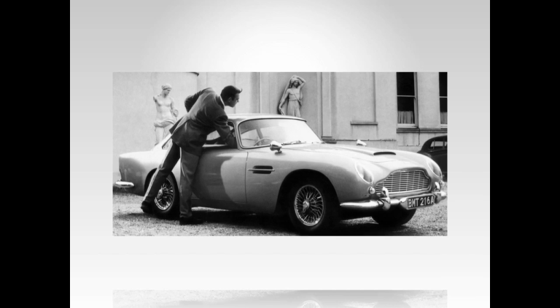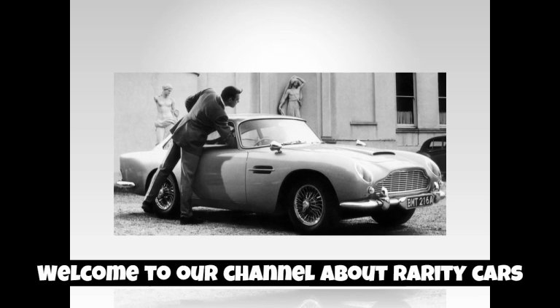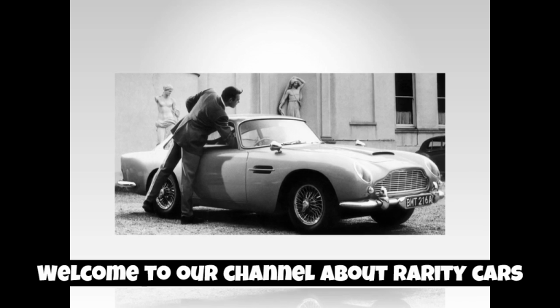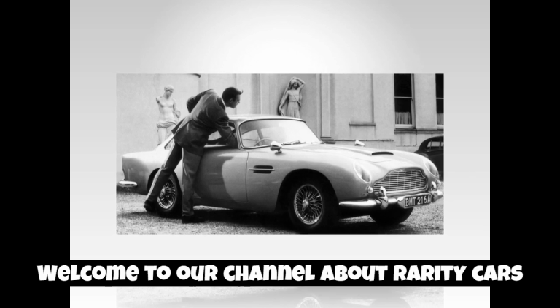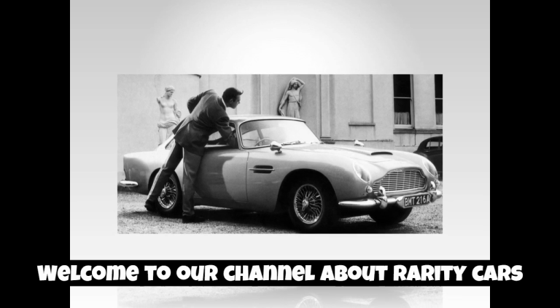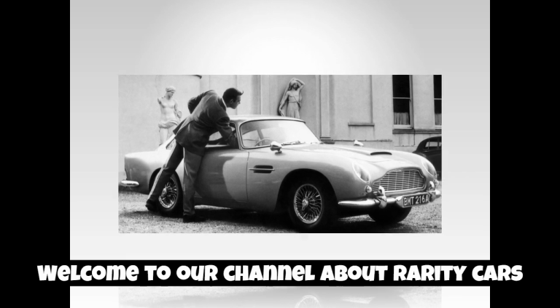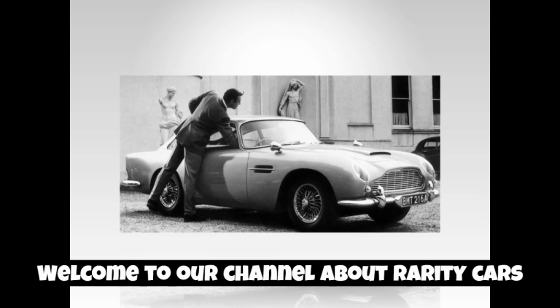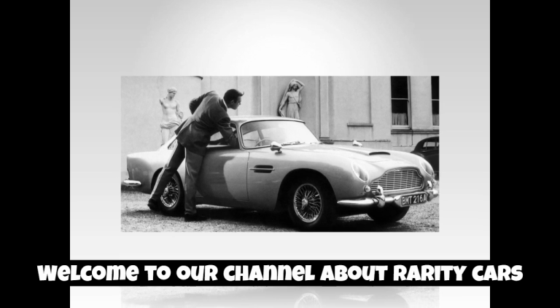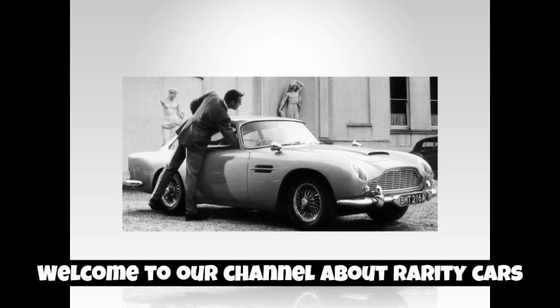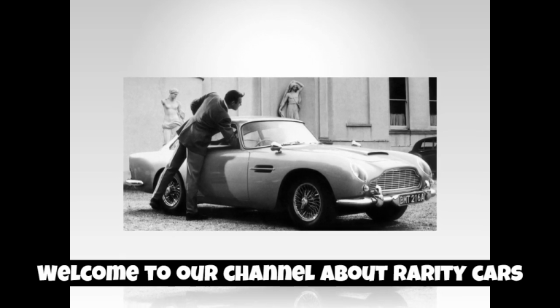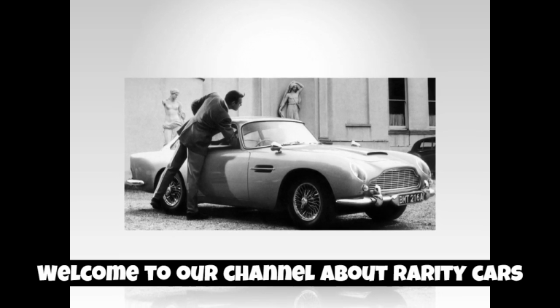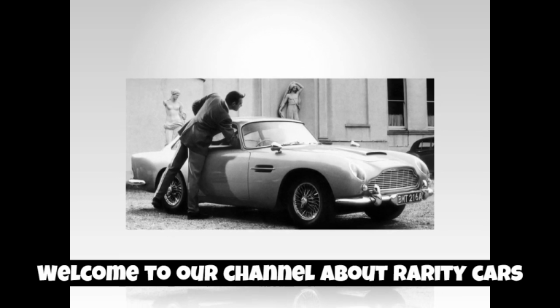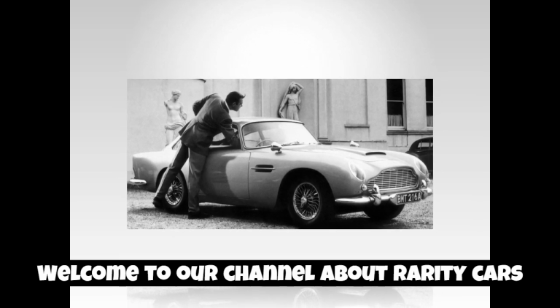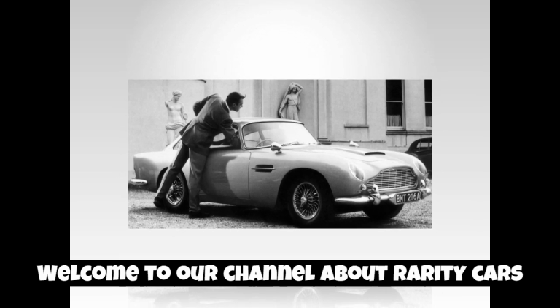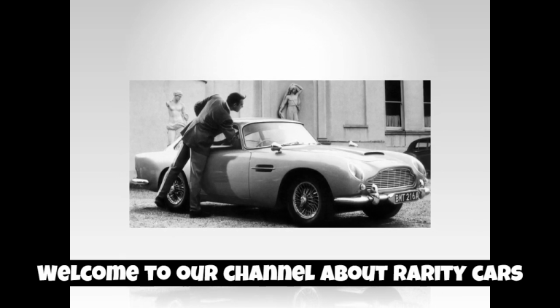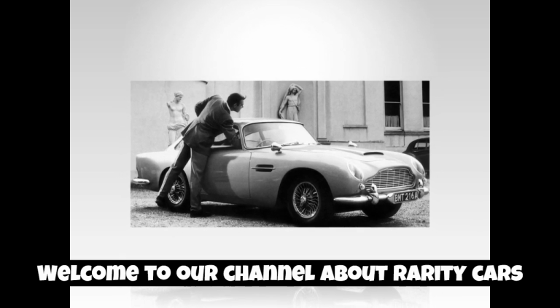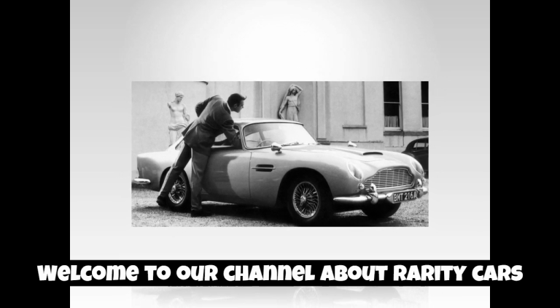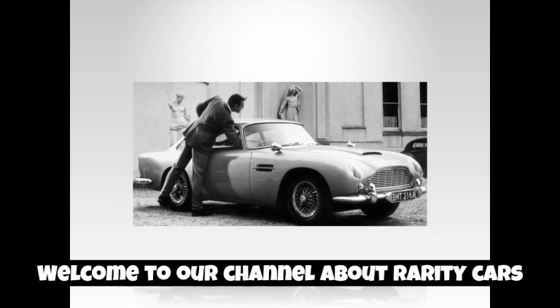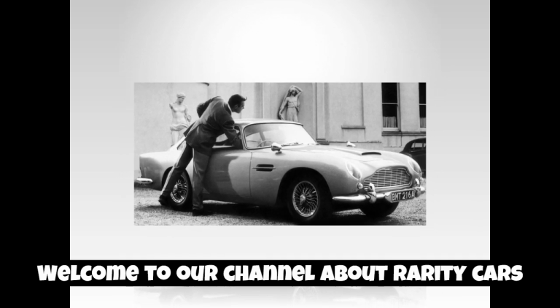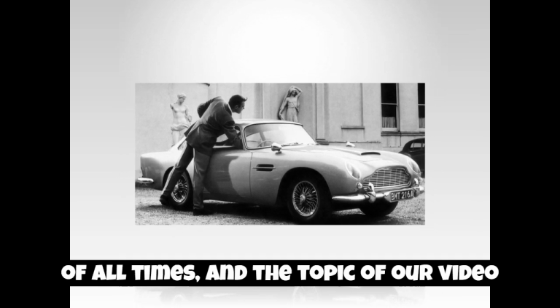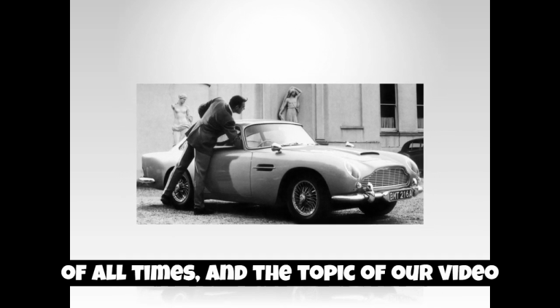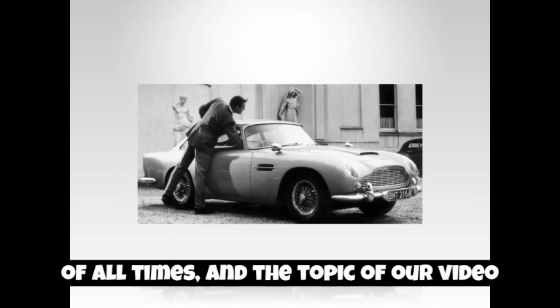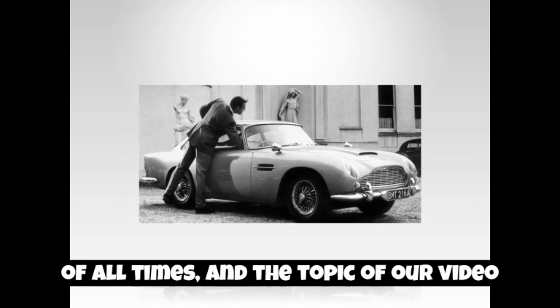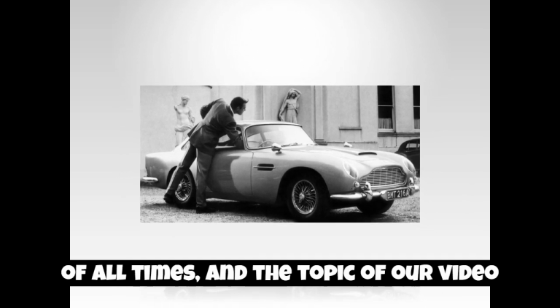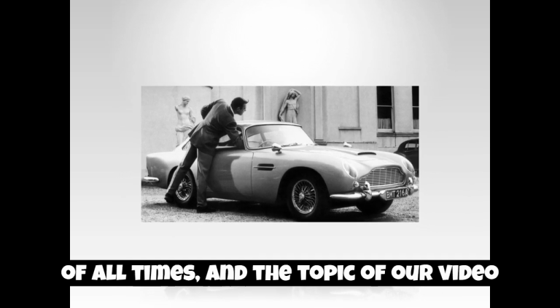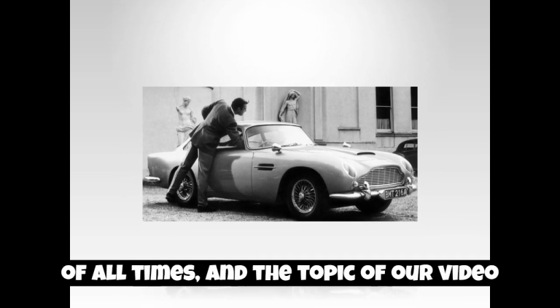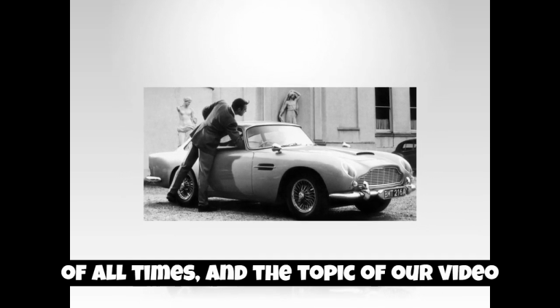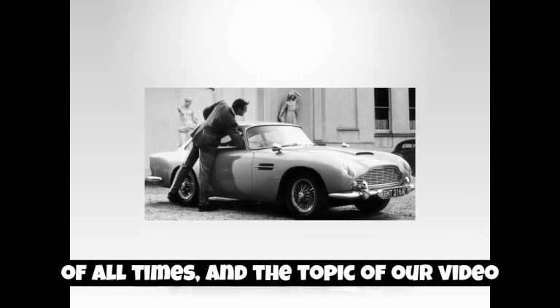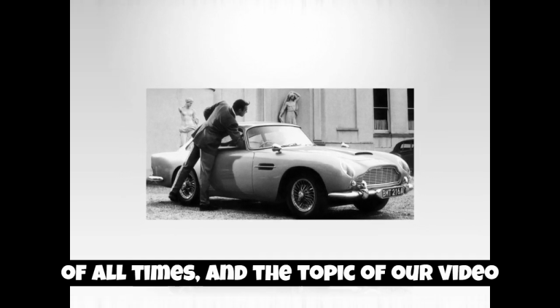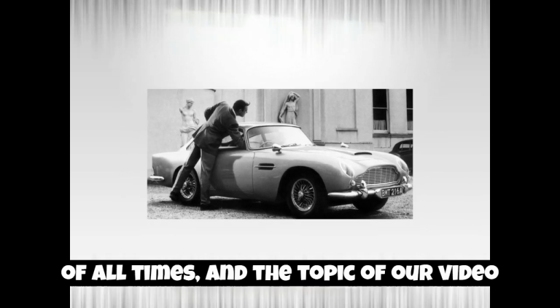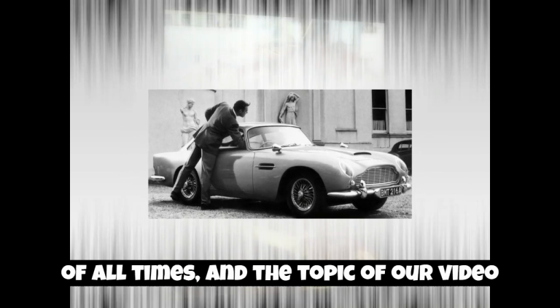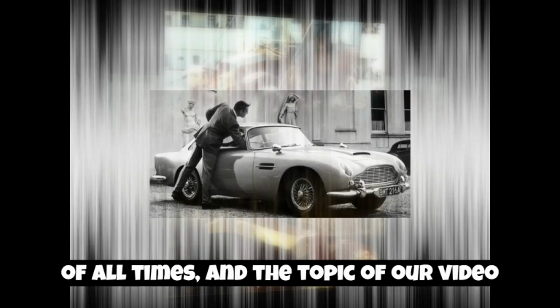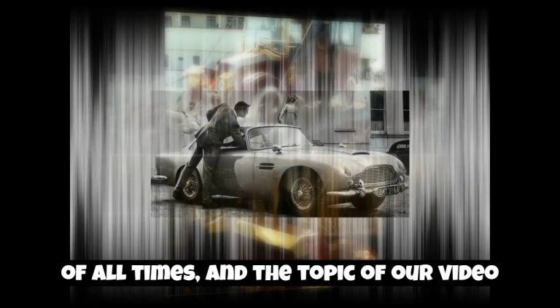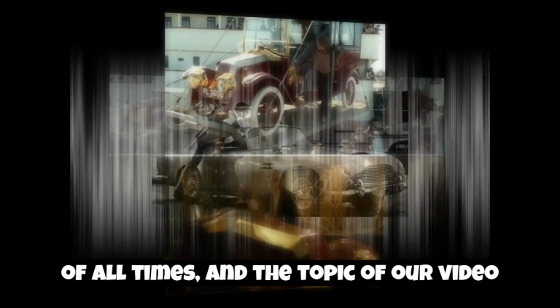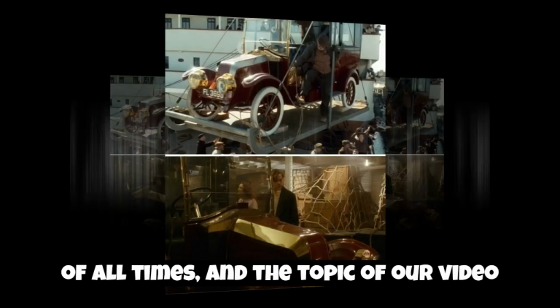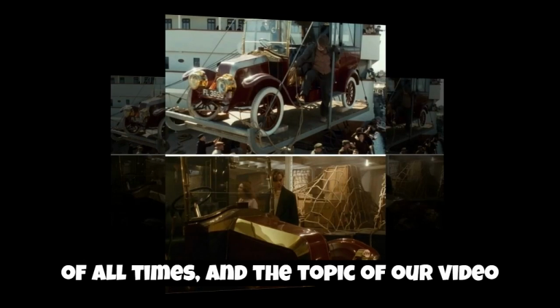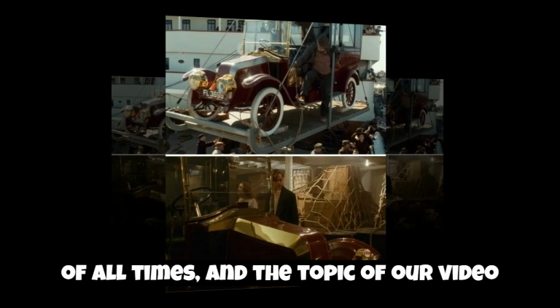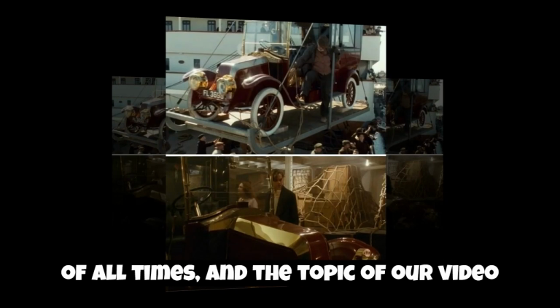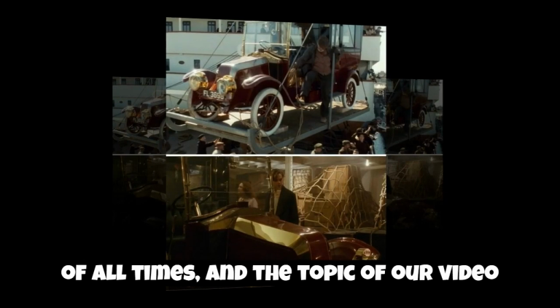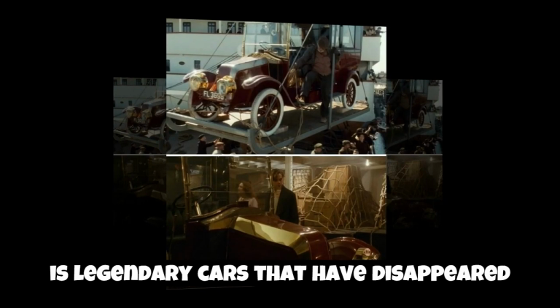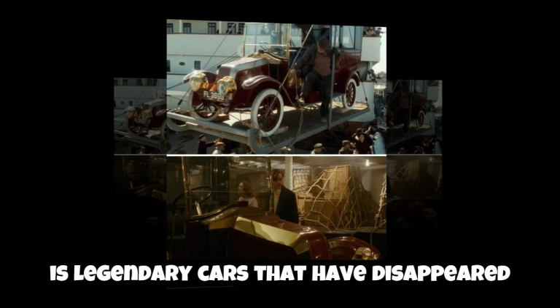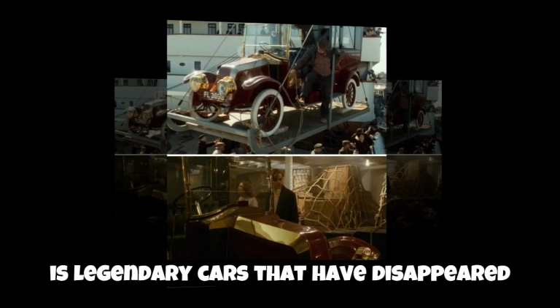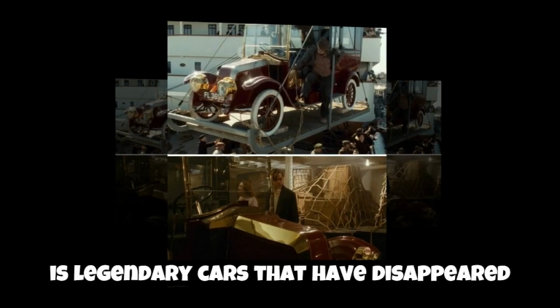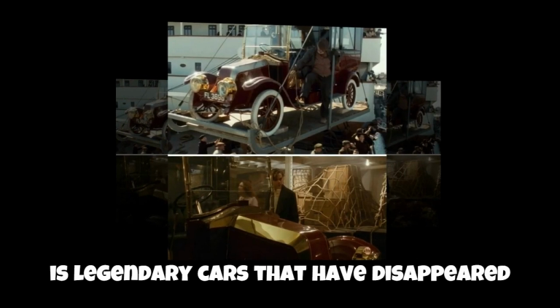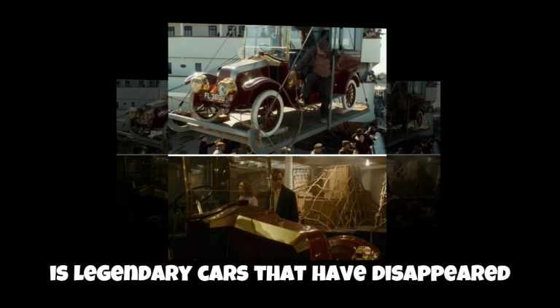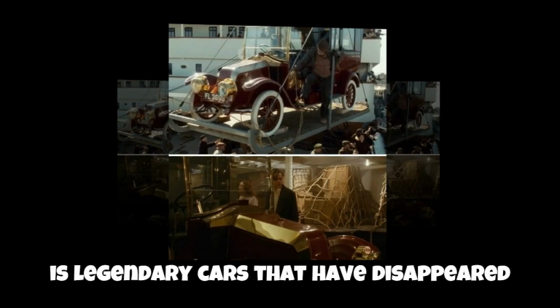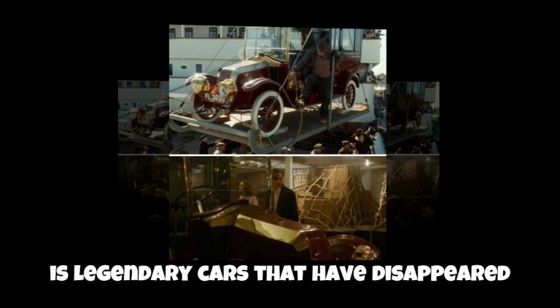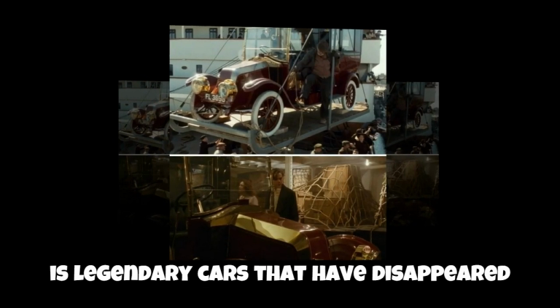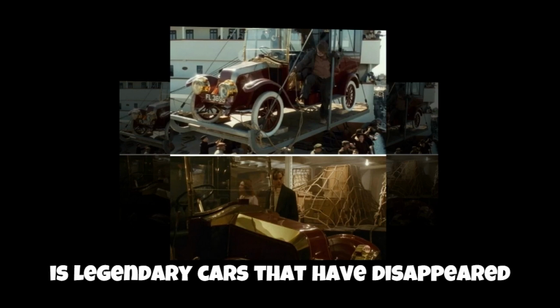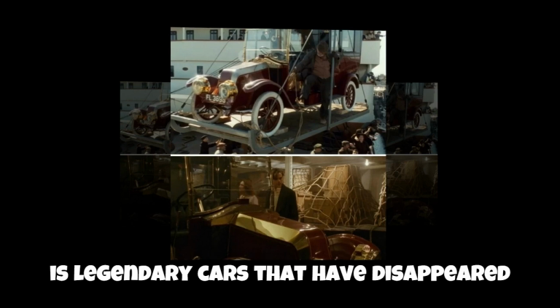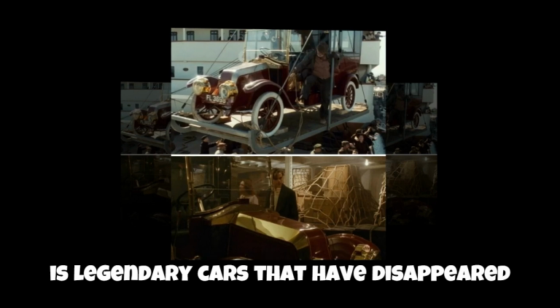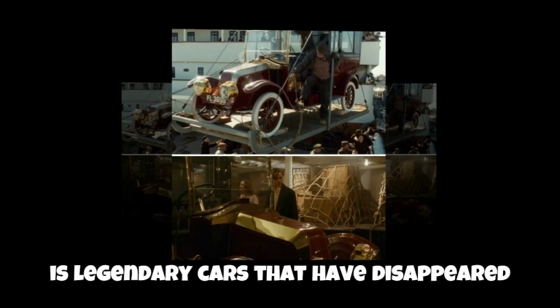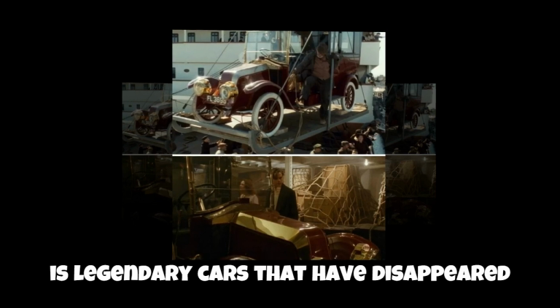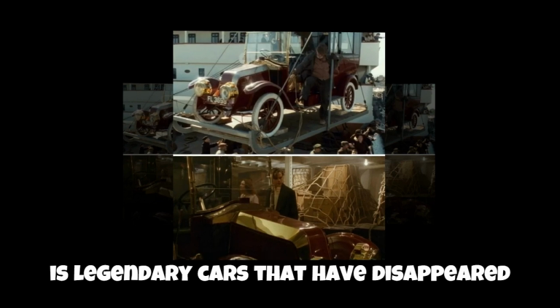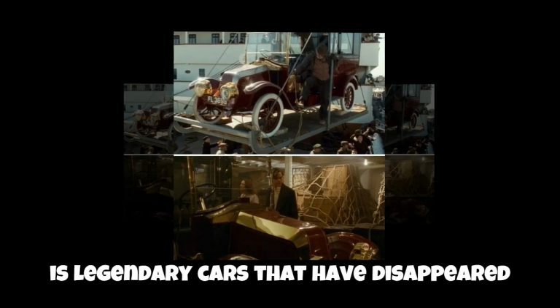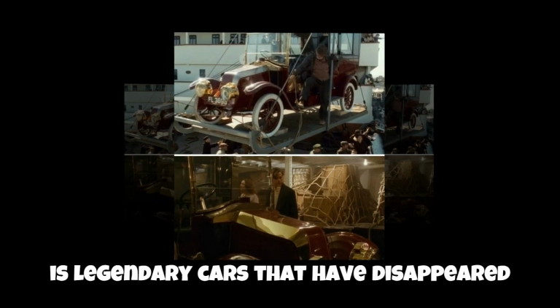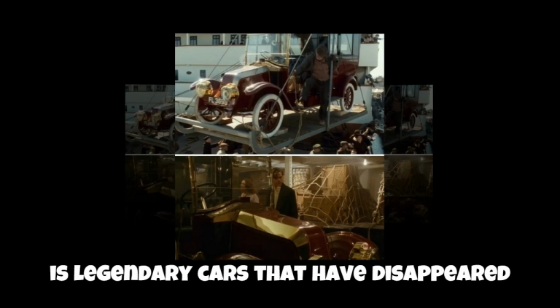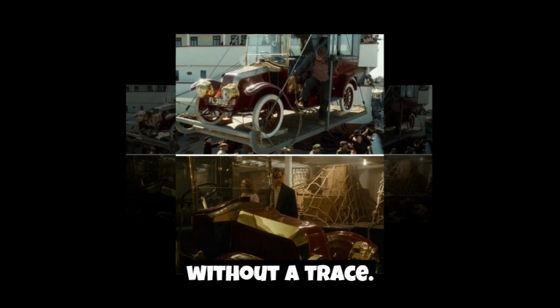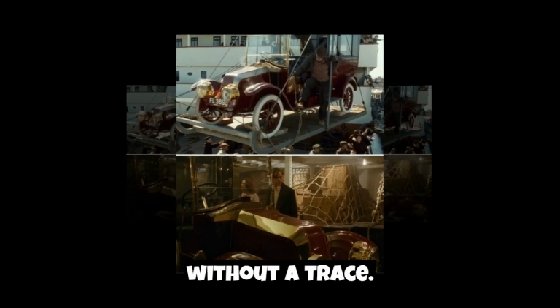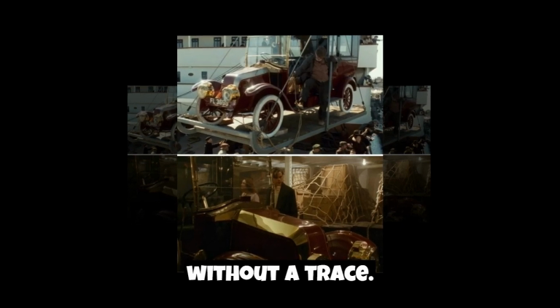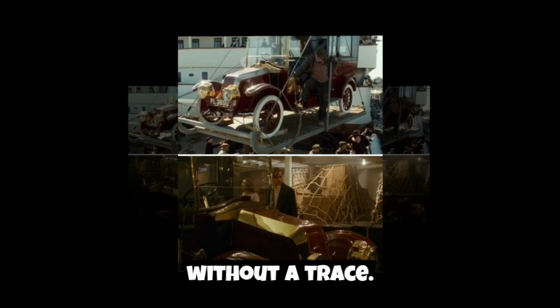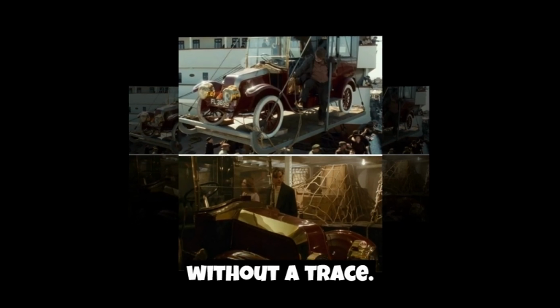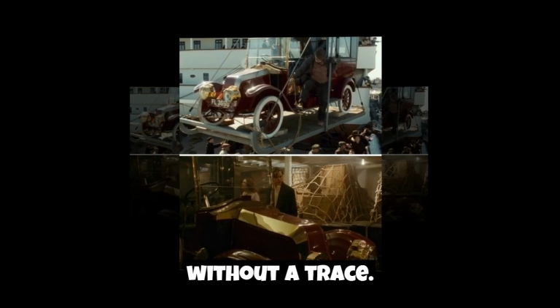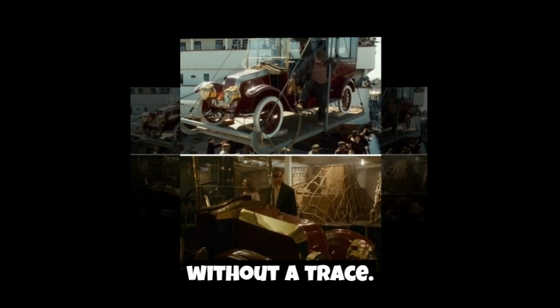Welcome to our channel about rare cars of all times. The topic of our video is legendary cars that have disappeared without a trace.